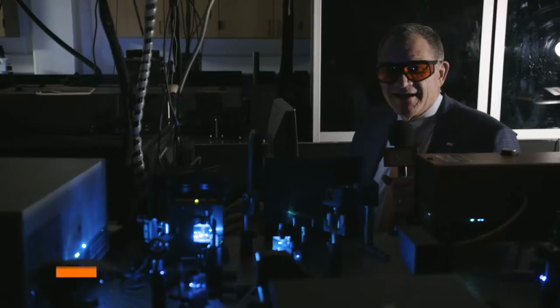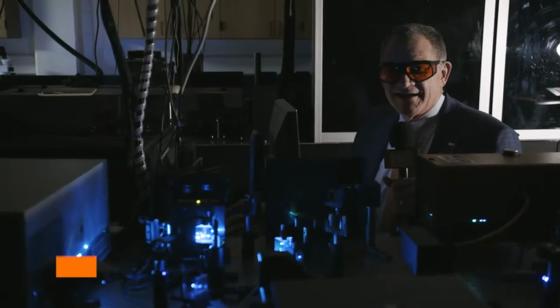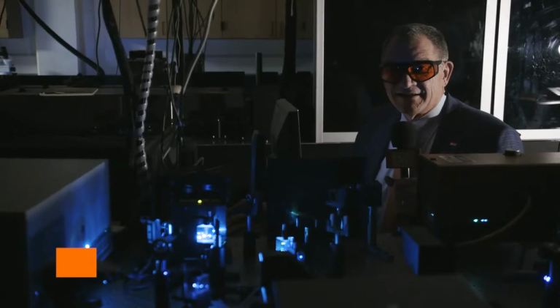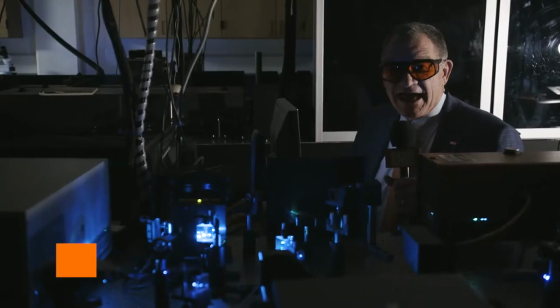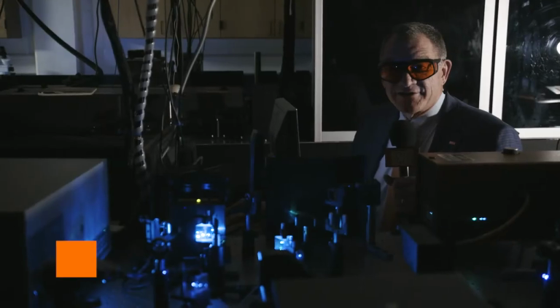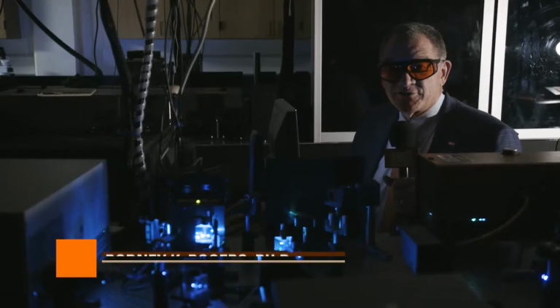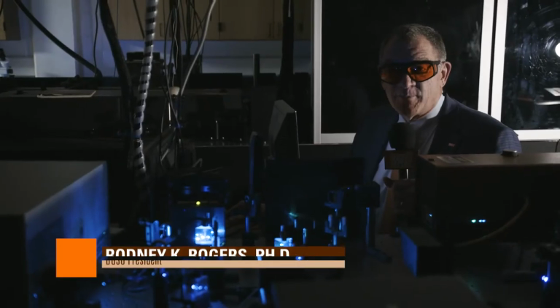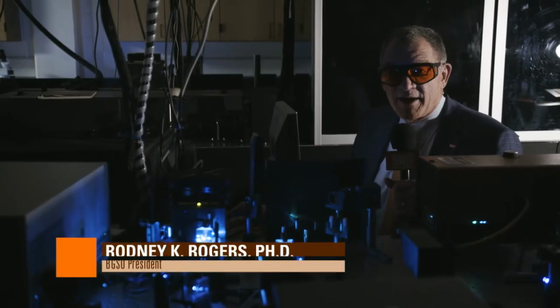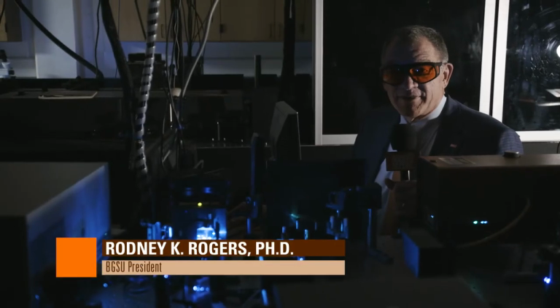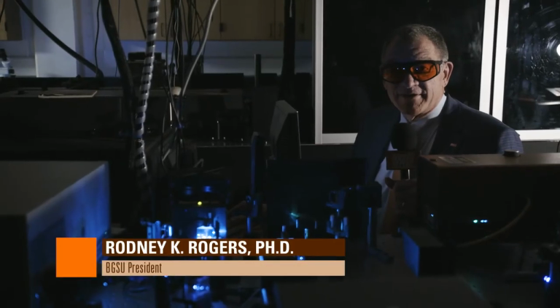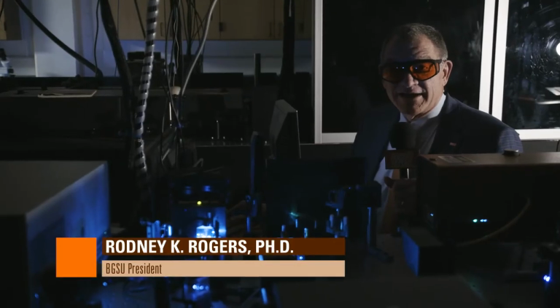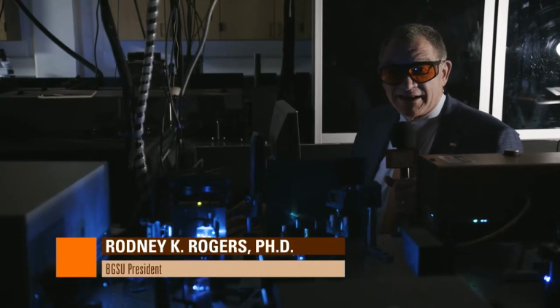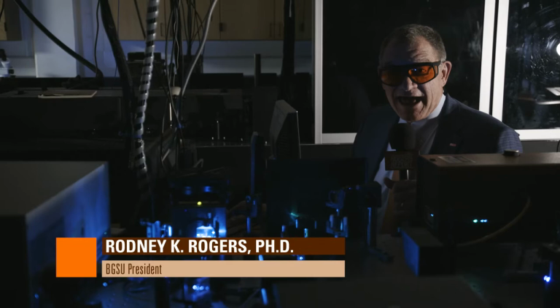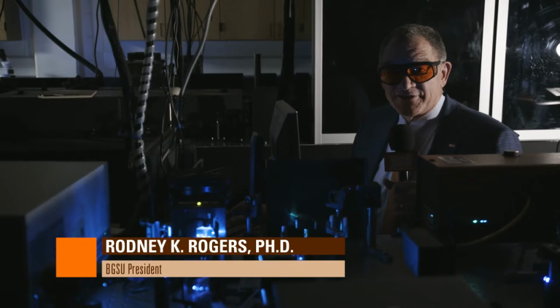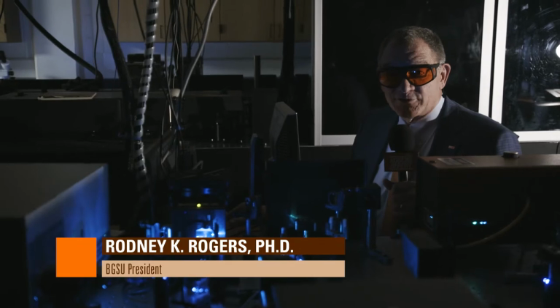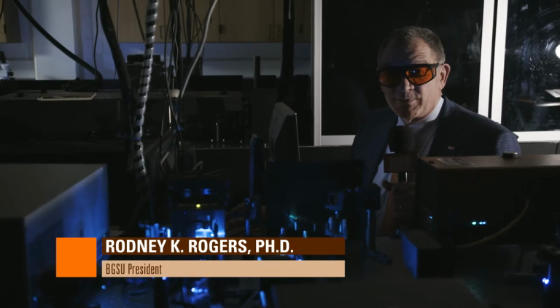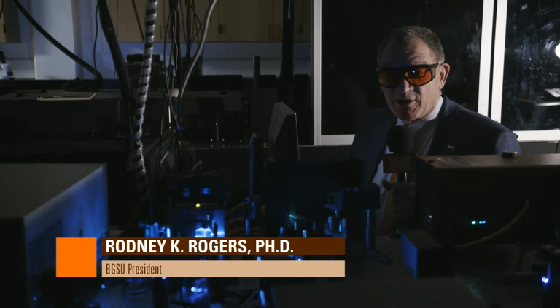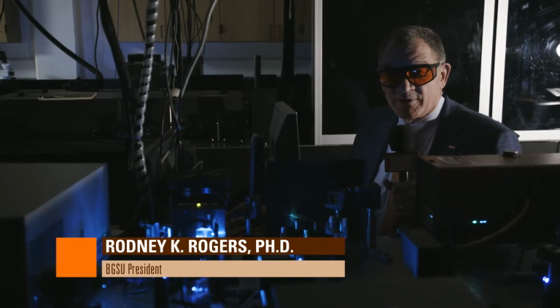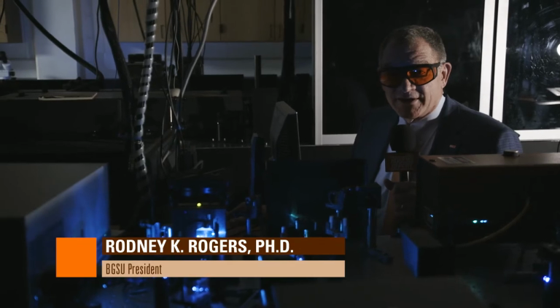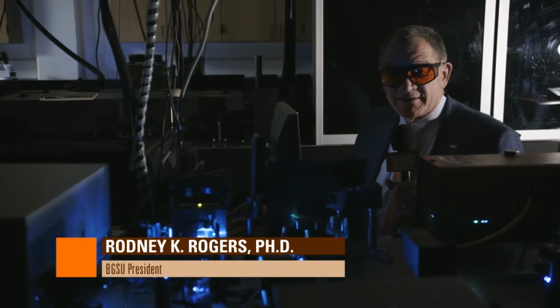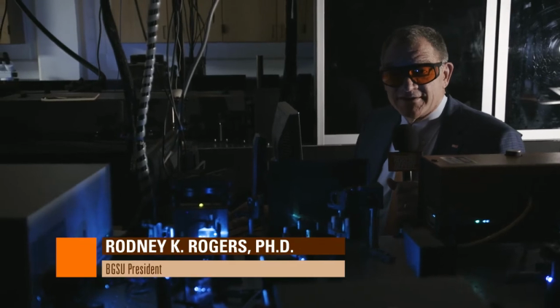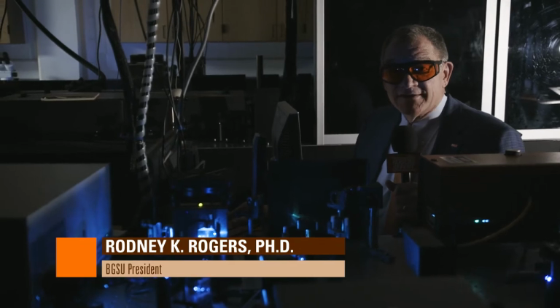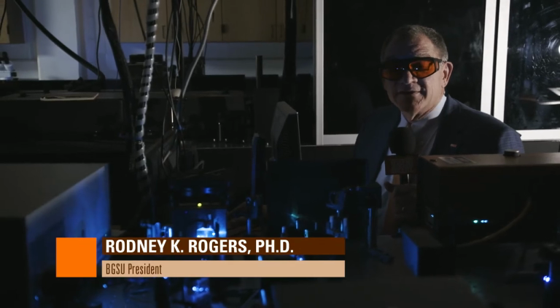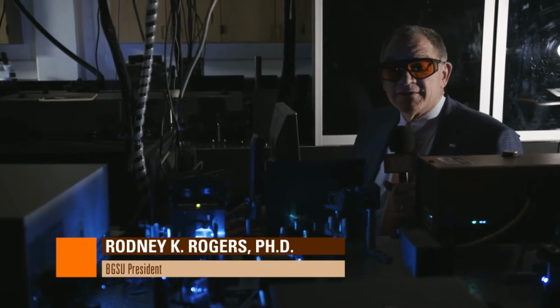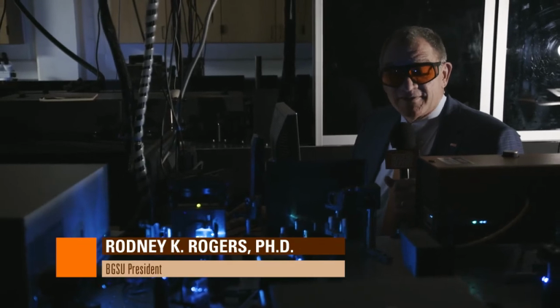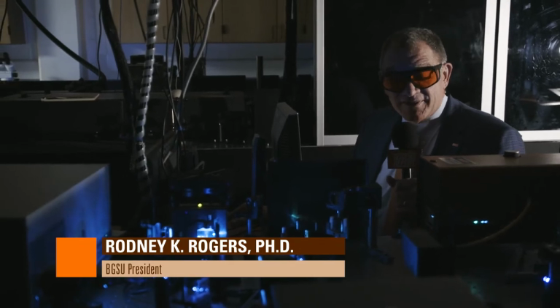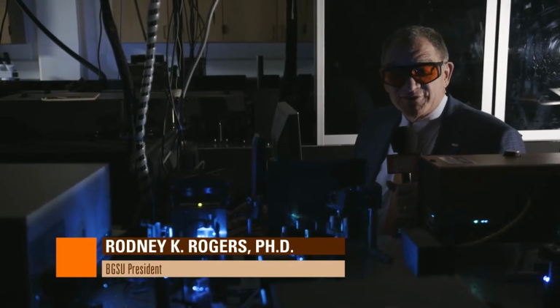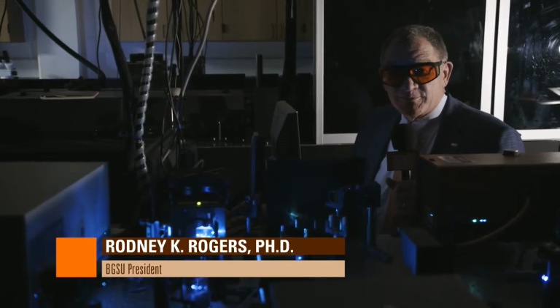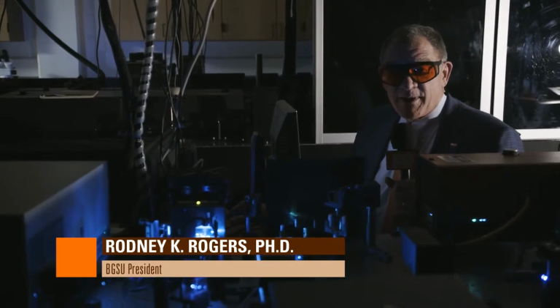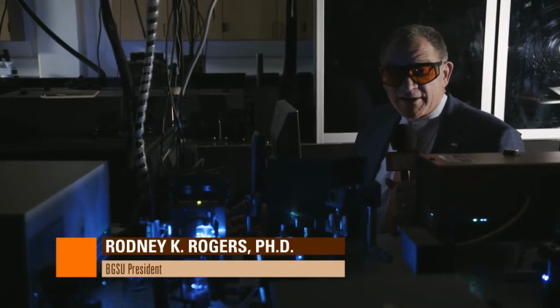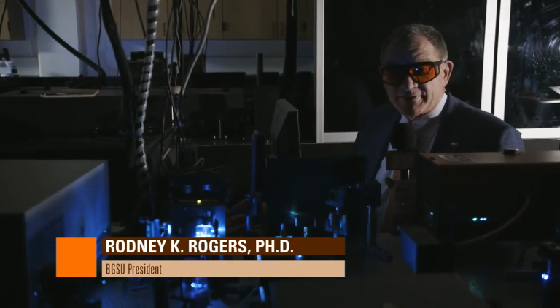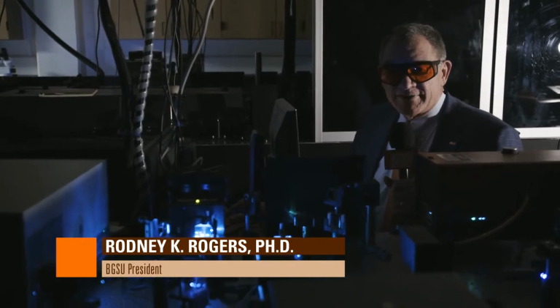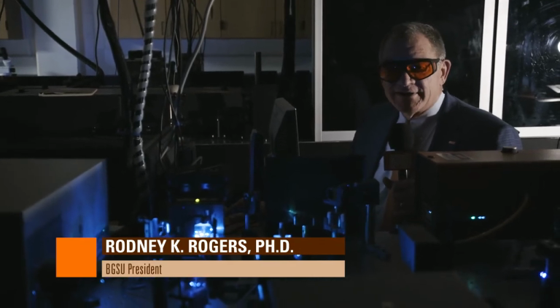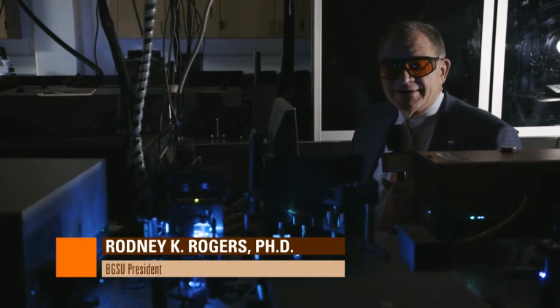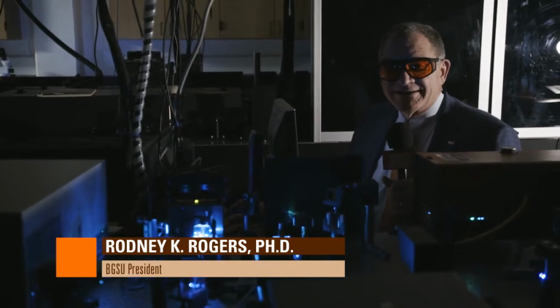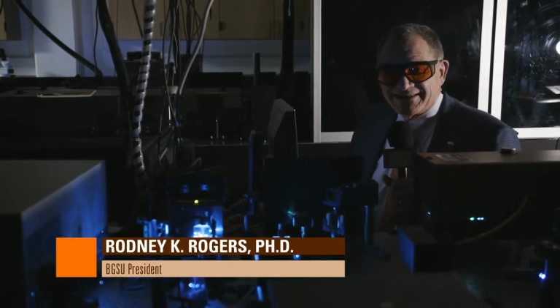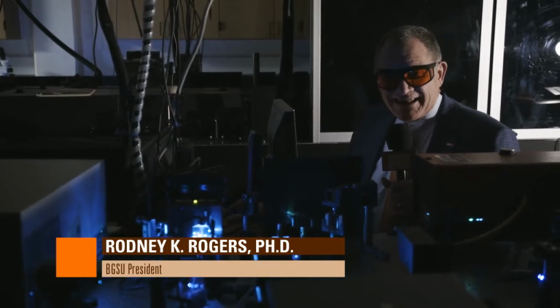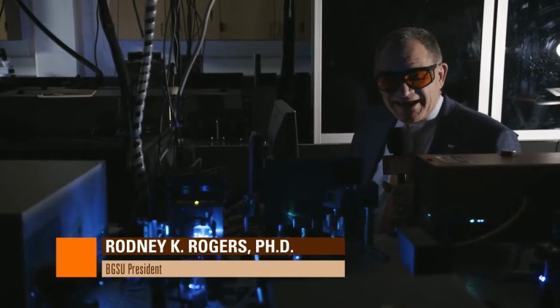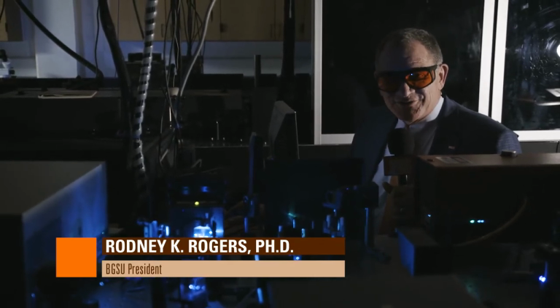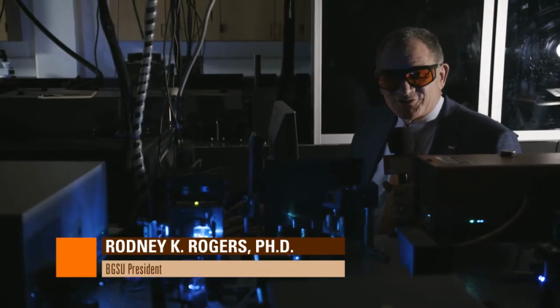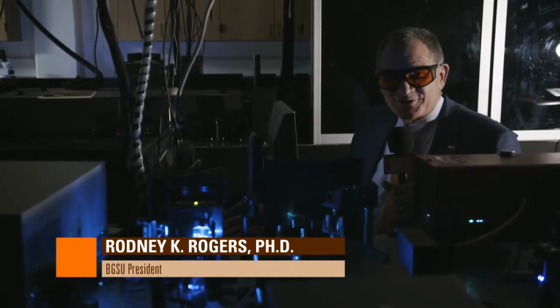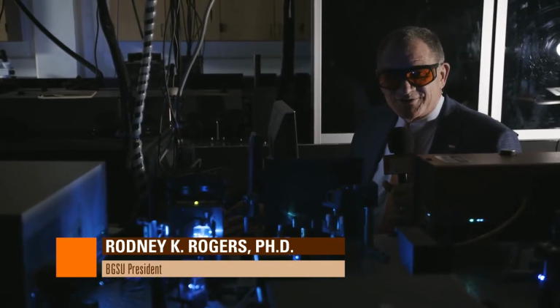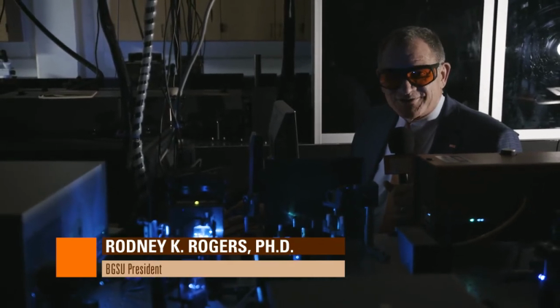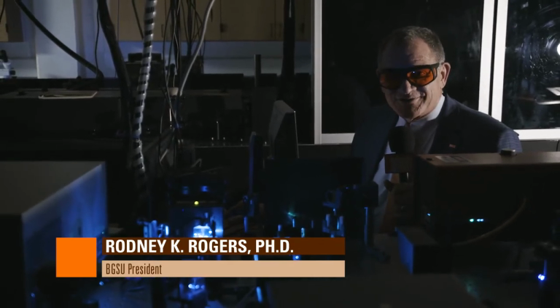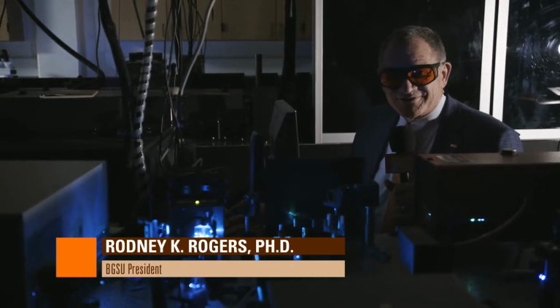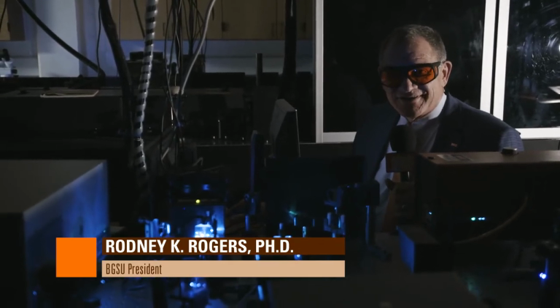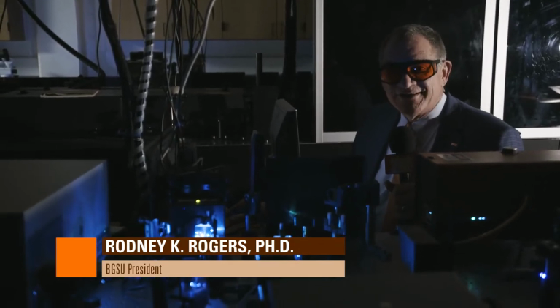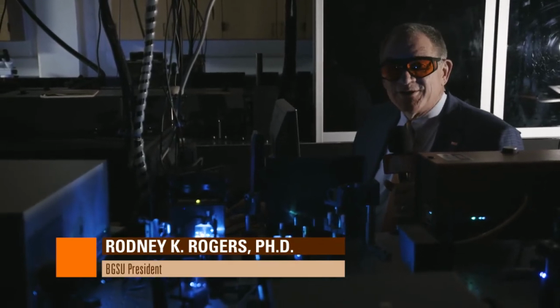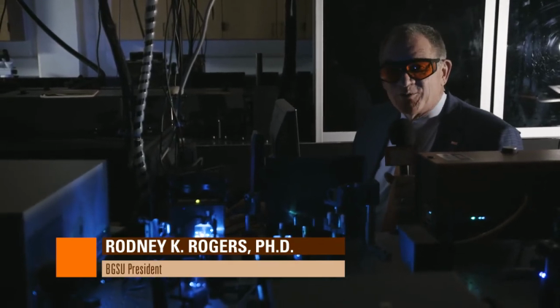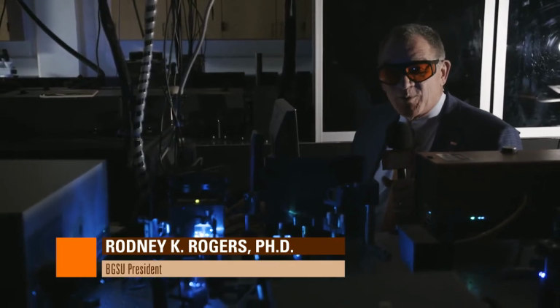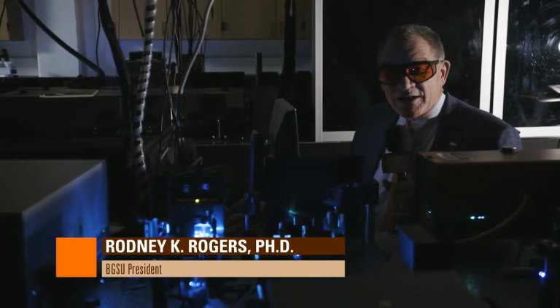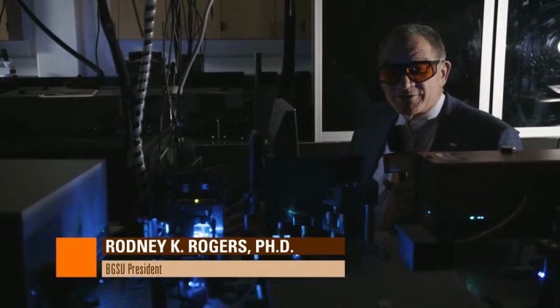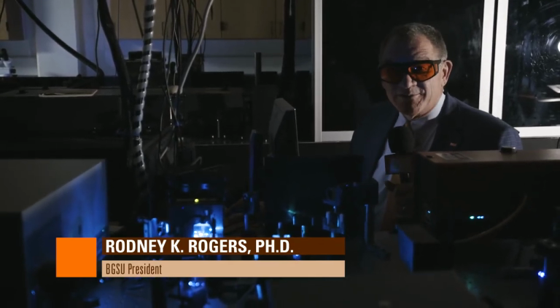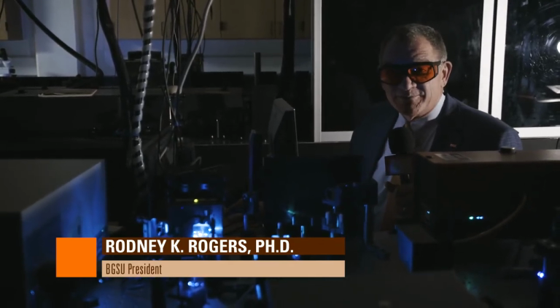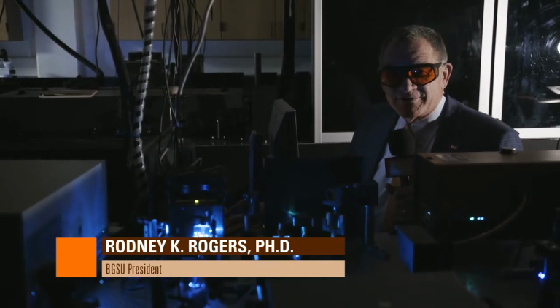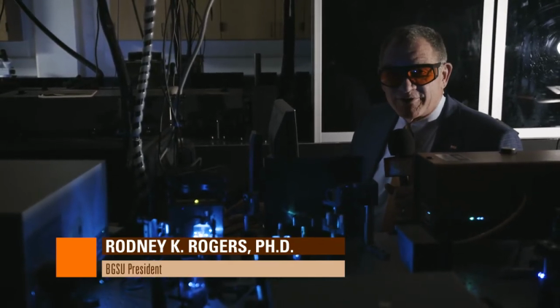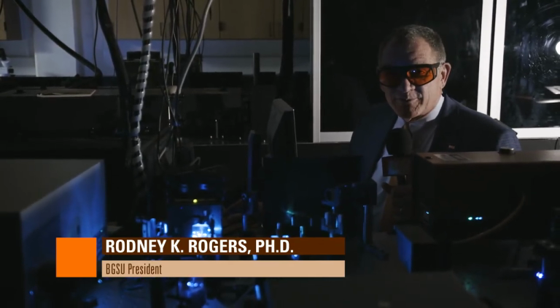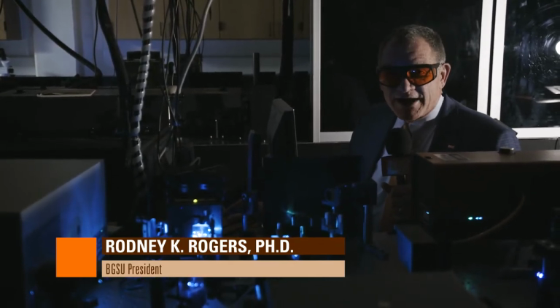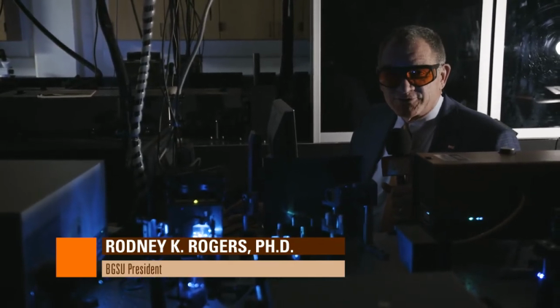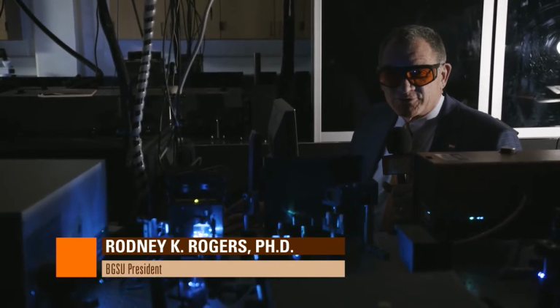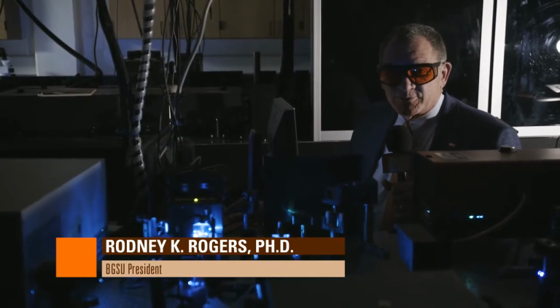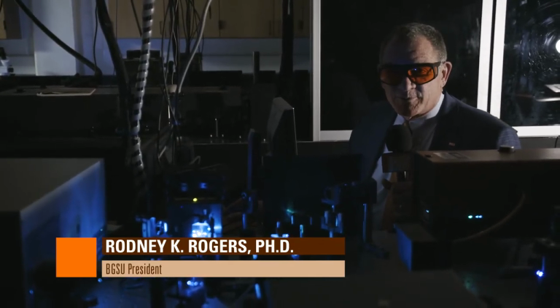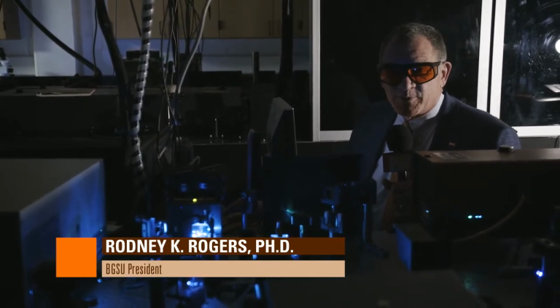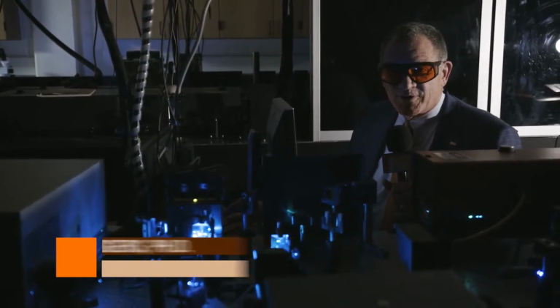Last month, glassblowing. This month, lasers. Welcome to The Rogers Report.